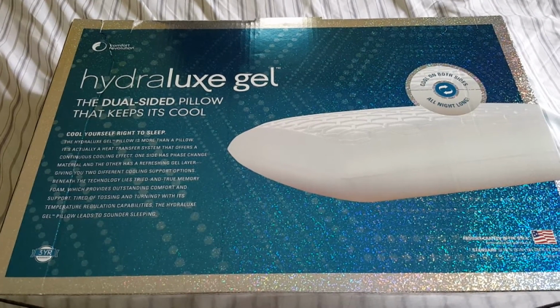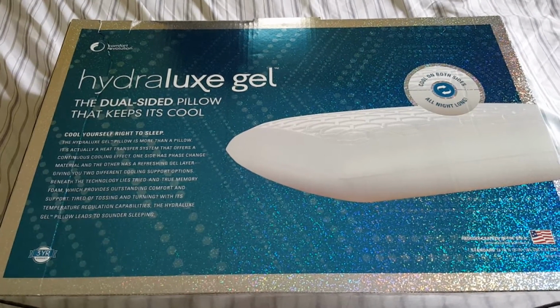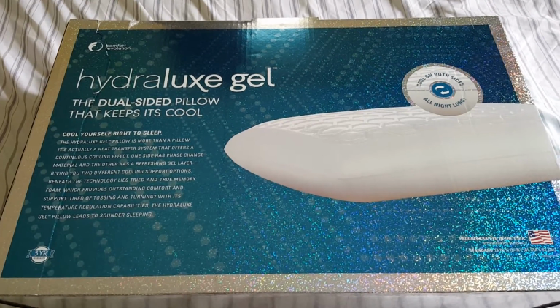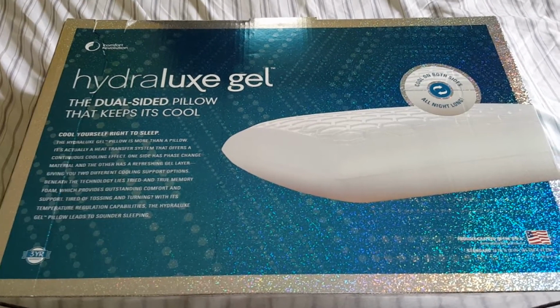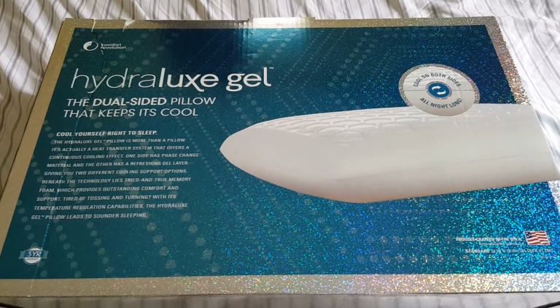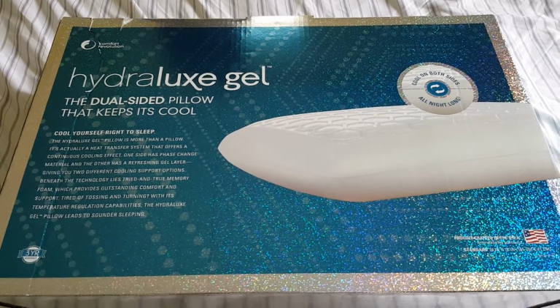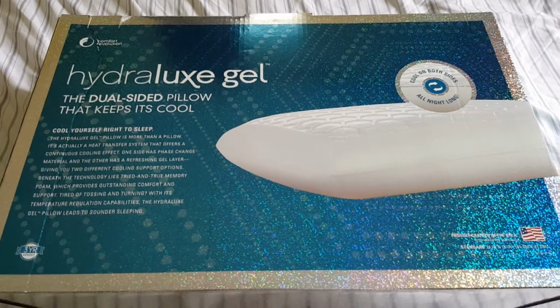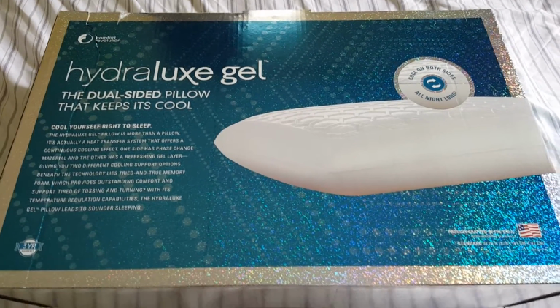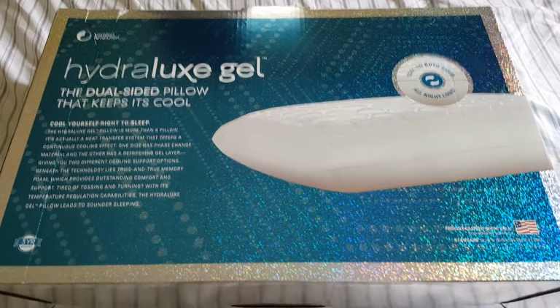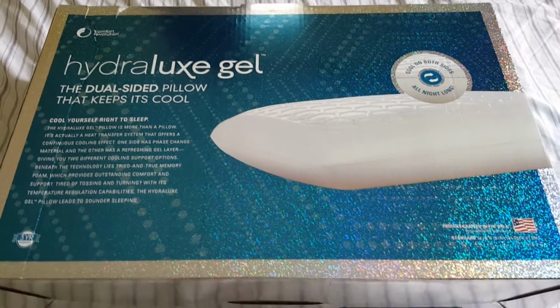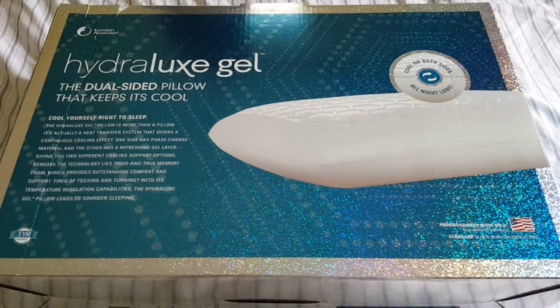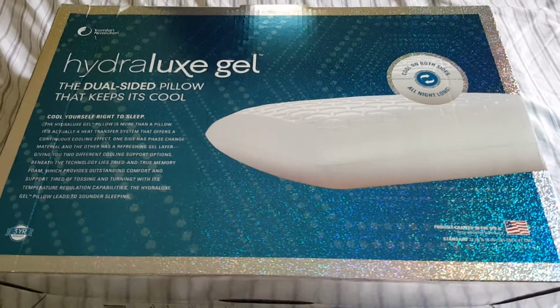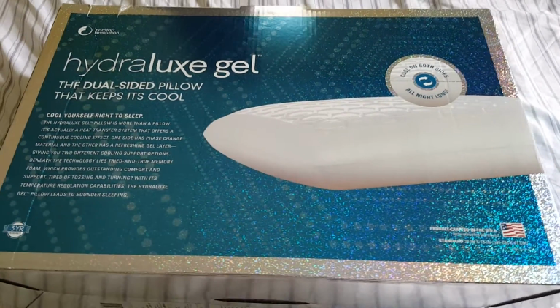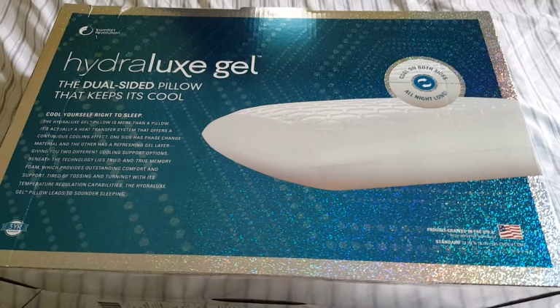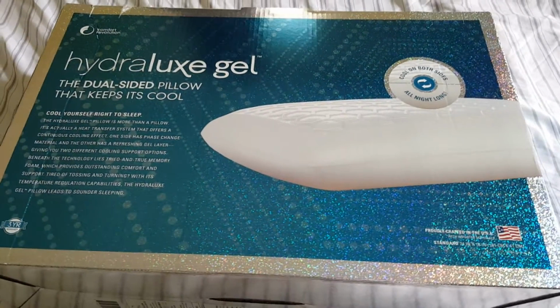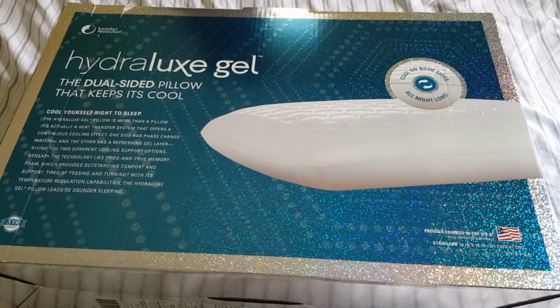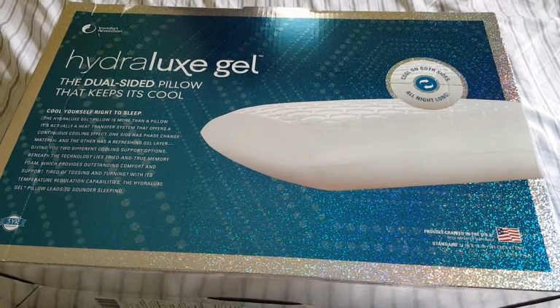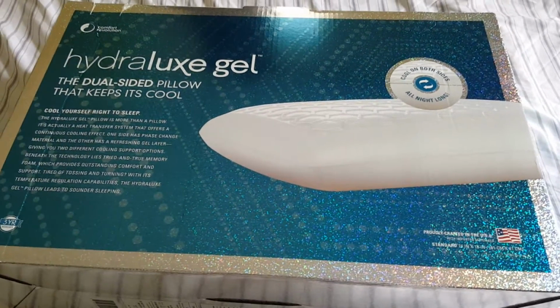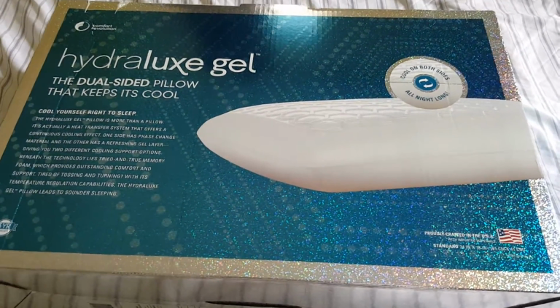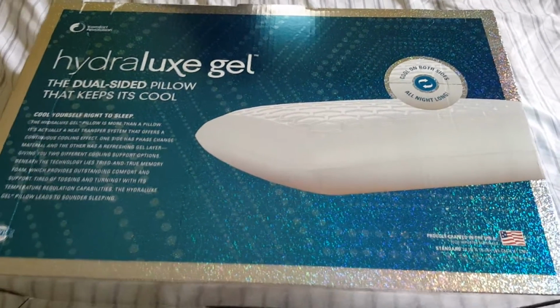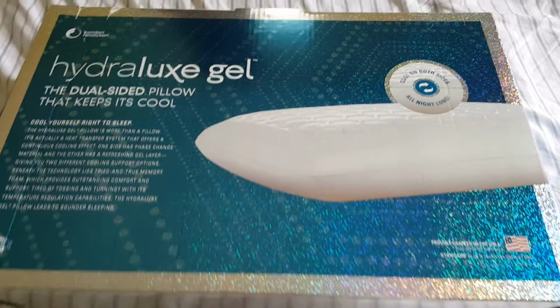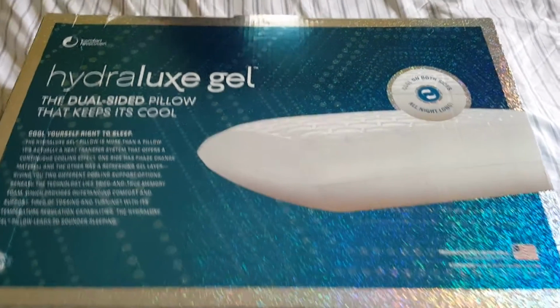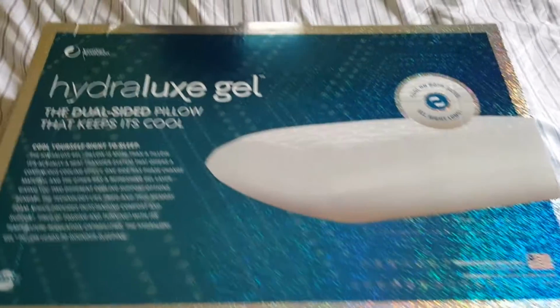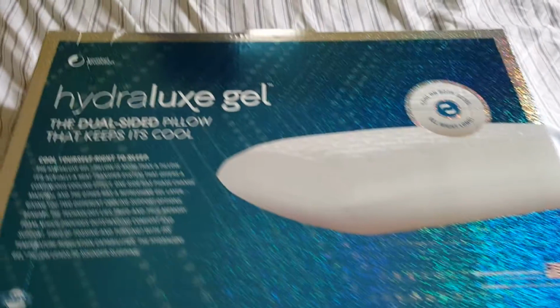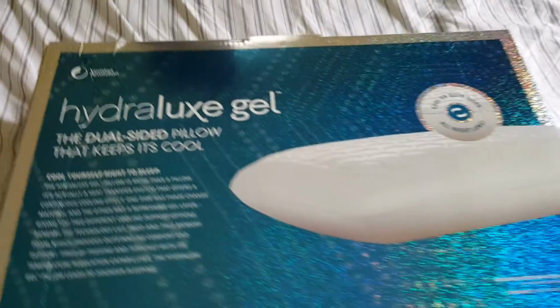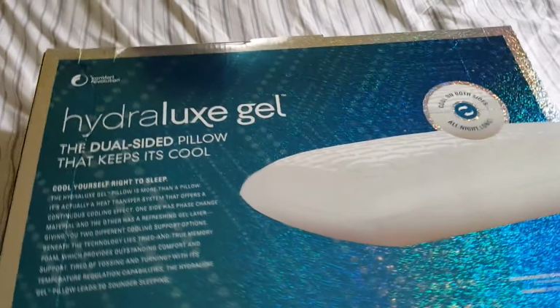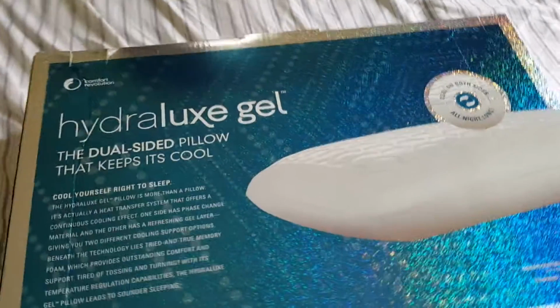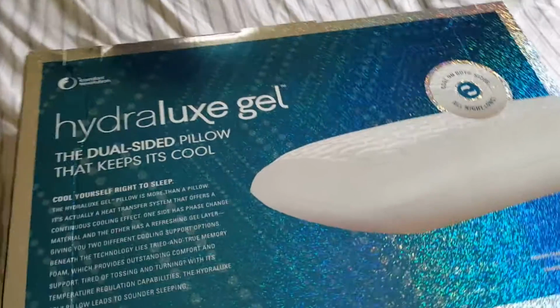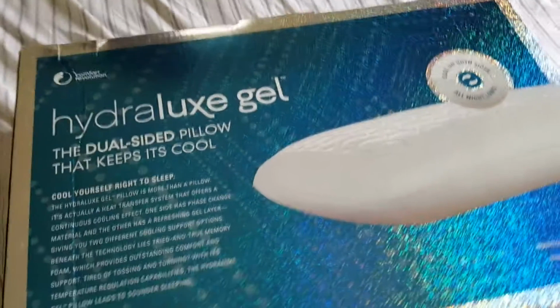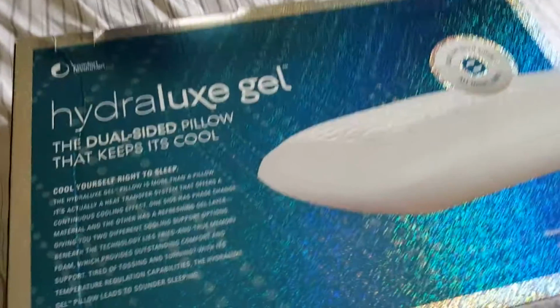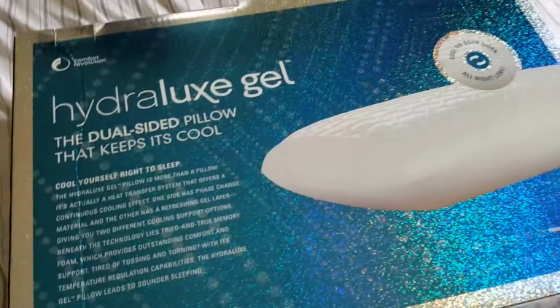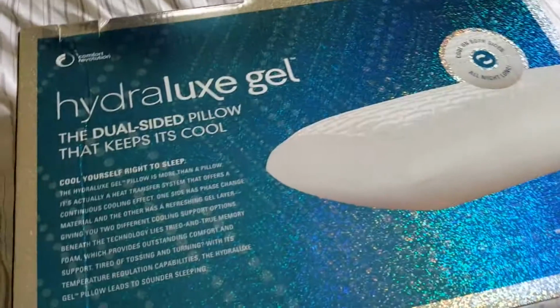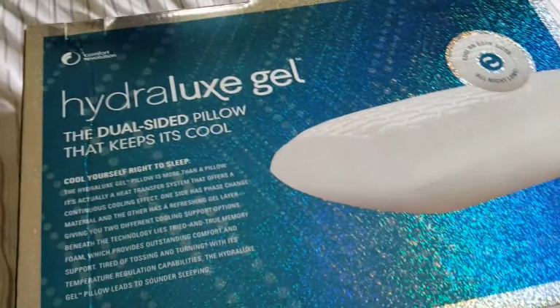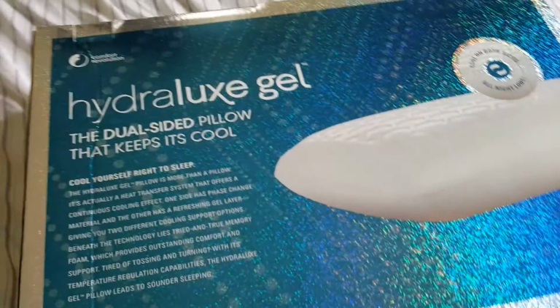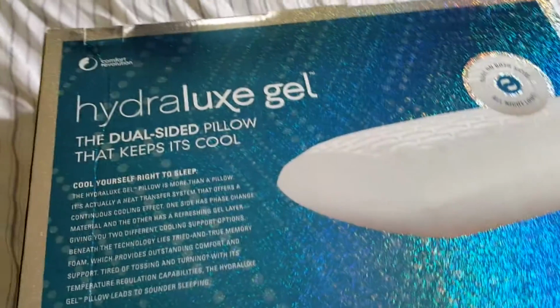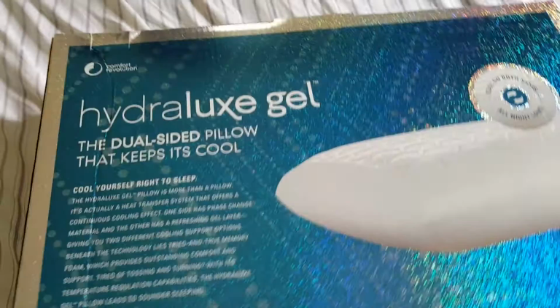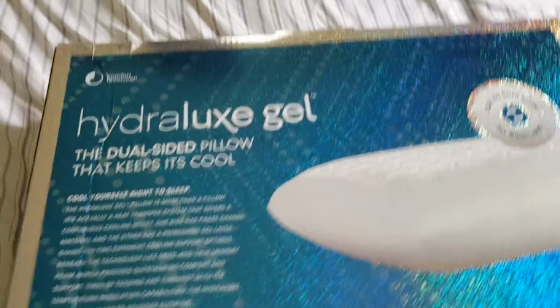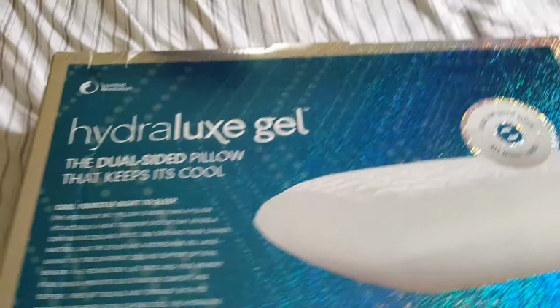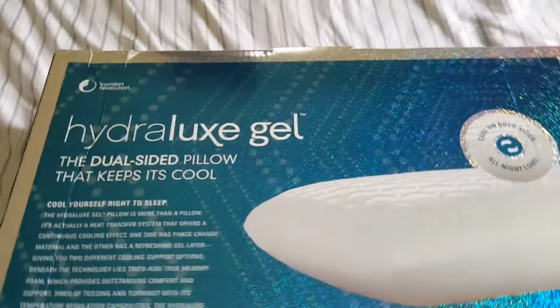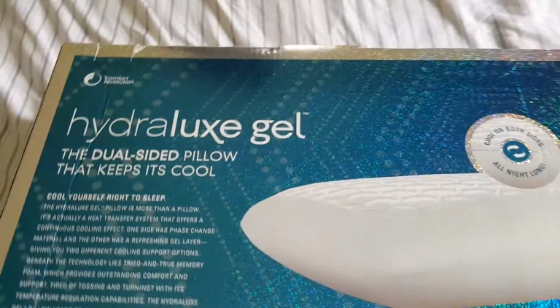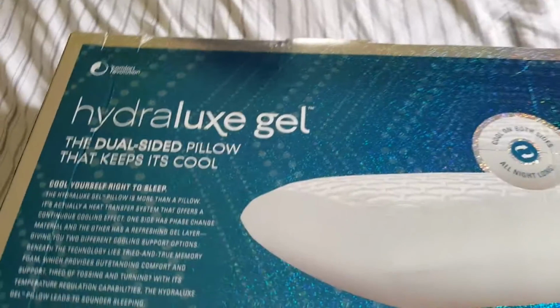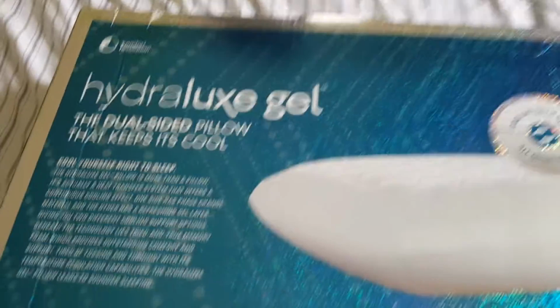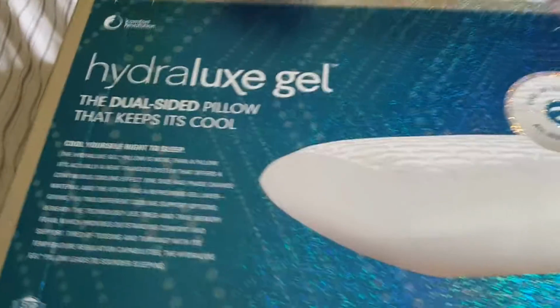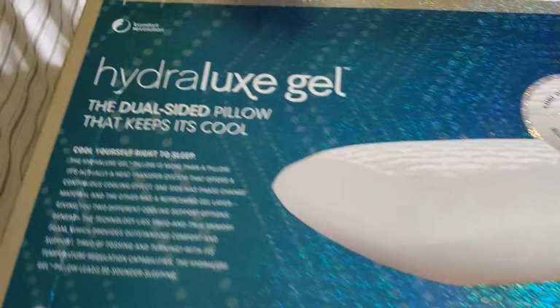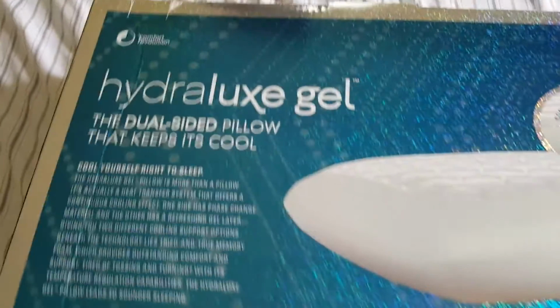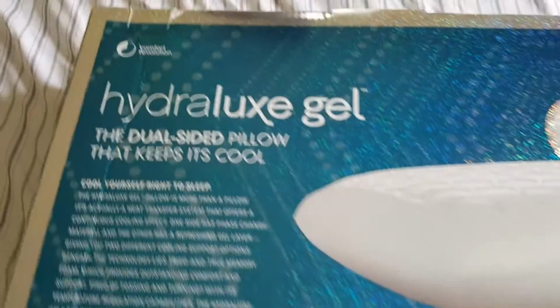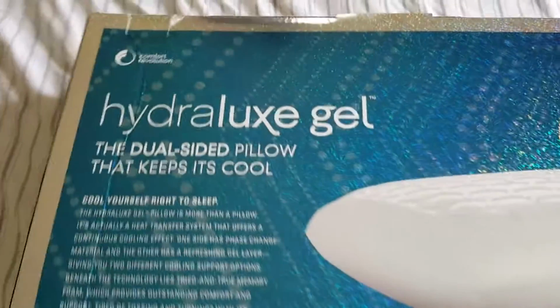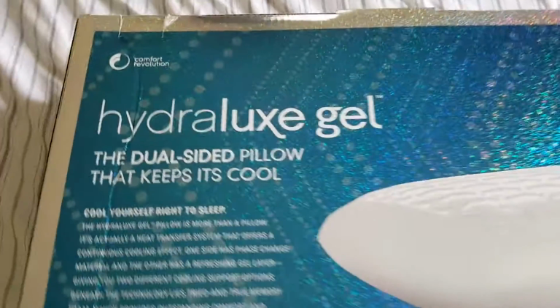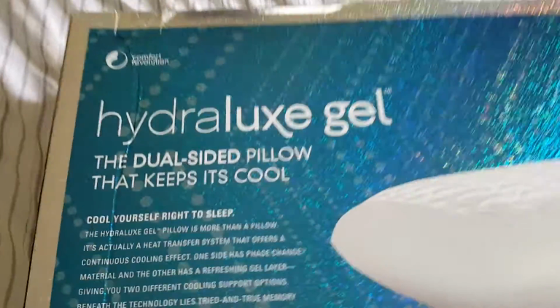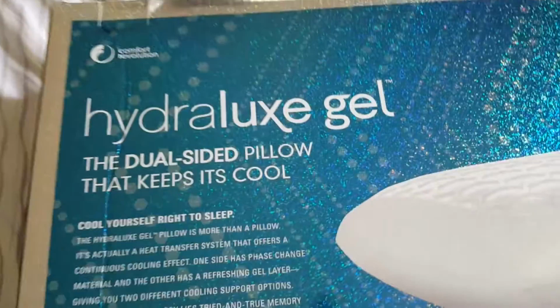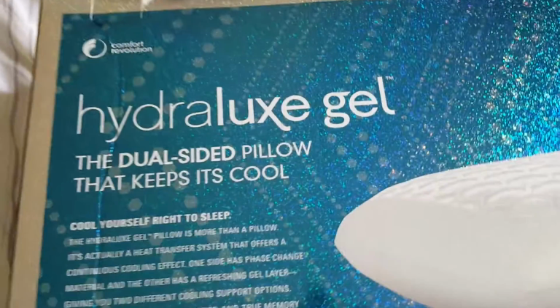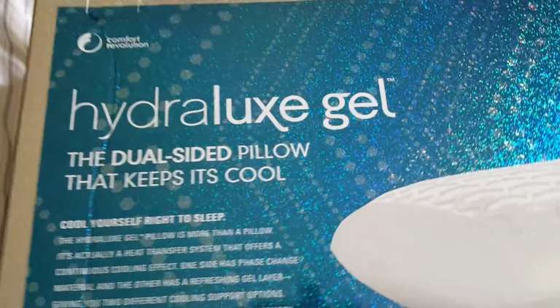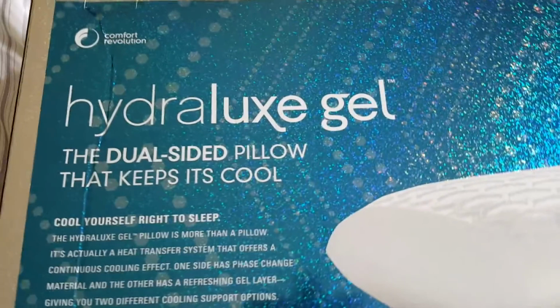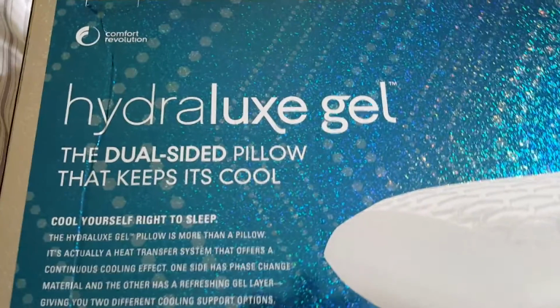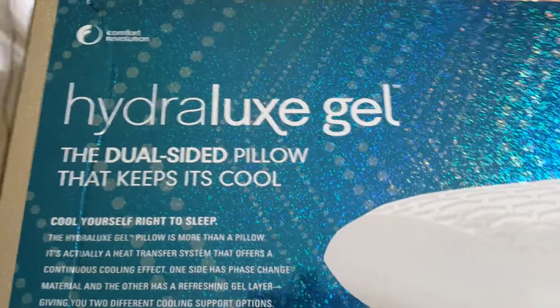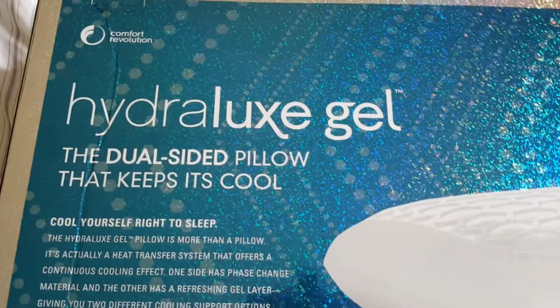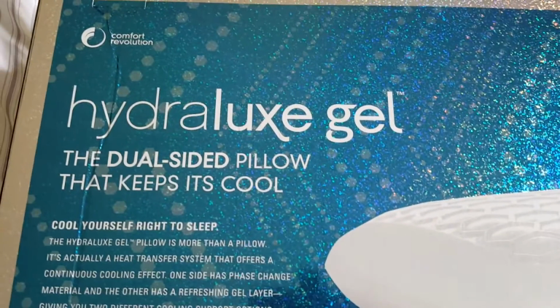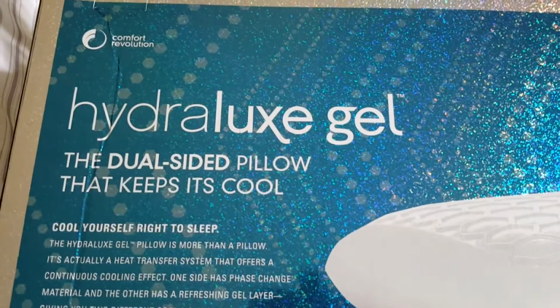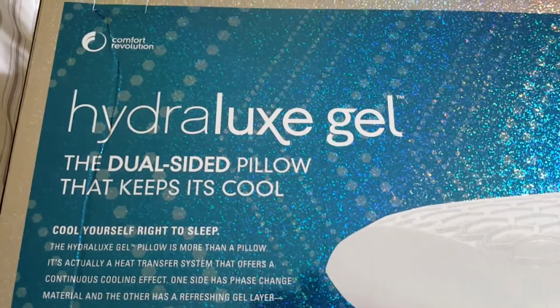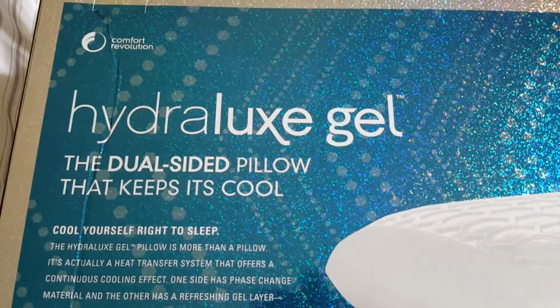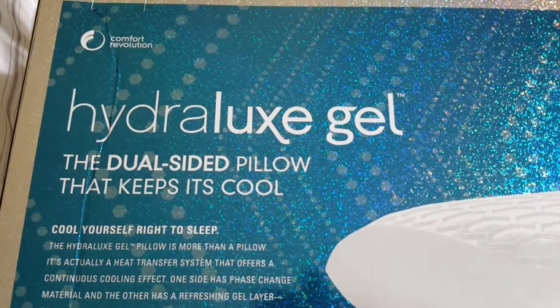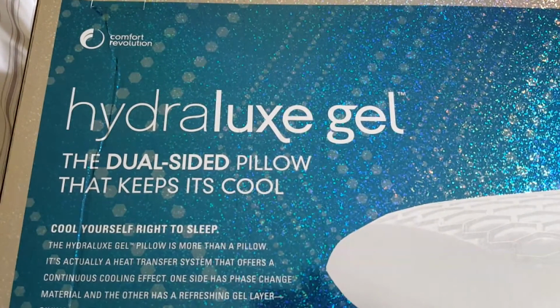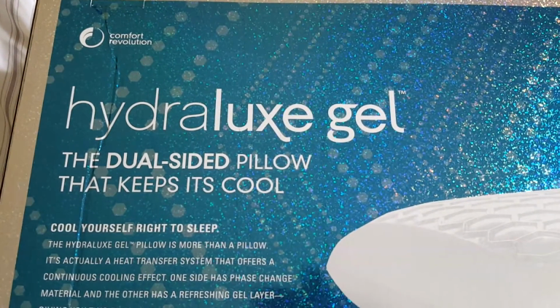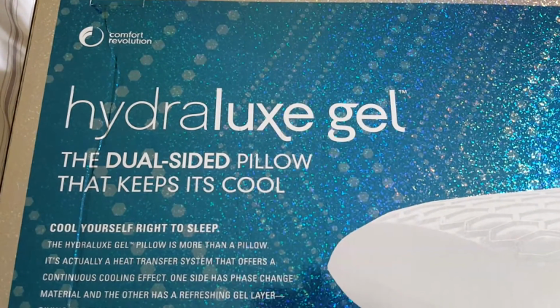Hey guys, how's it going? Mike Martins, Mike Martins channel. I picked up this Hydrolux Gel.